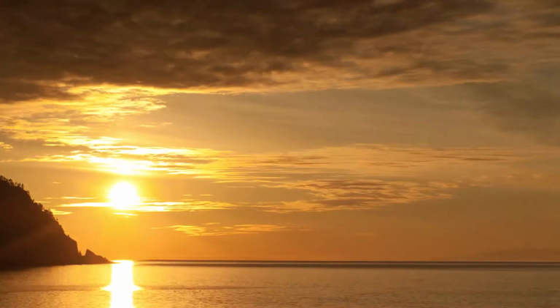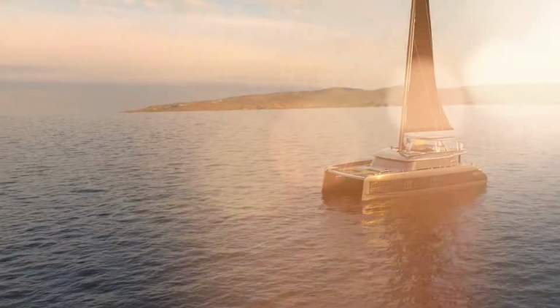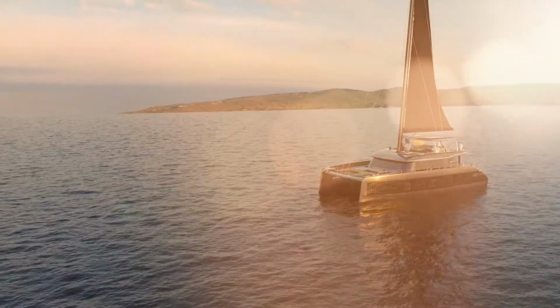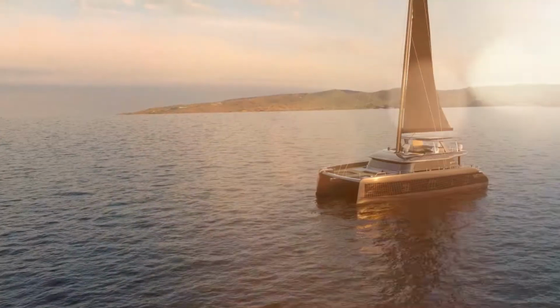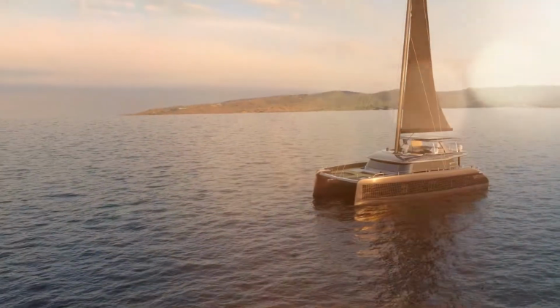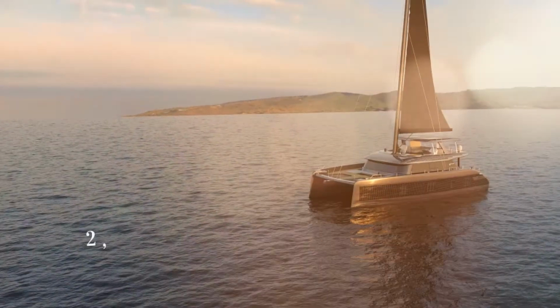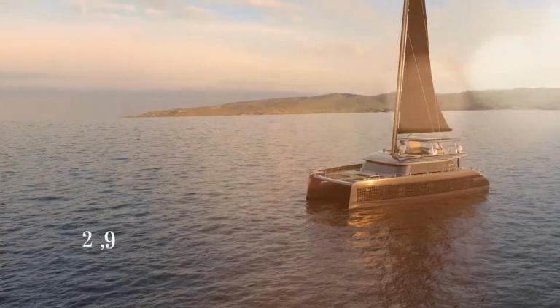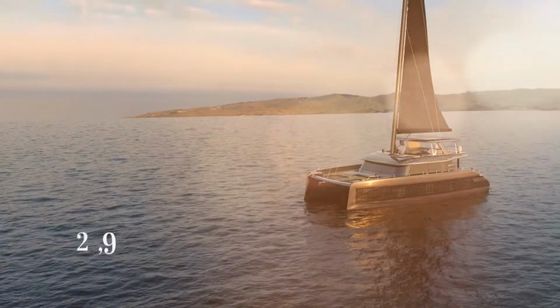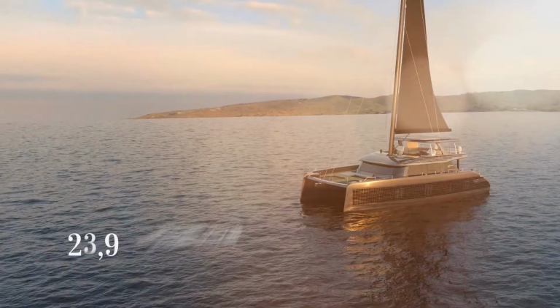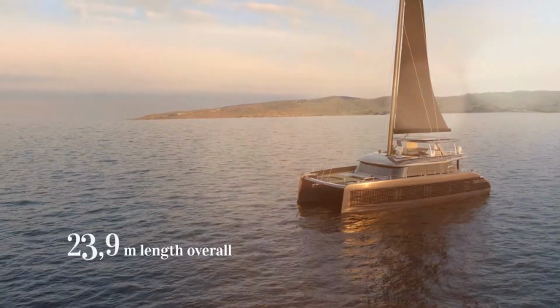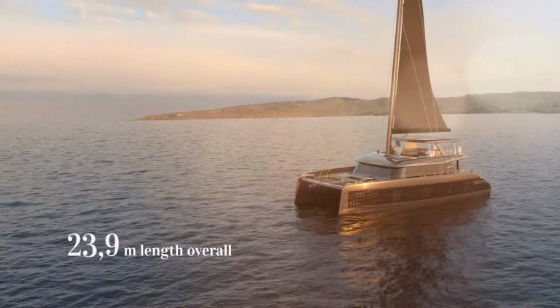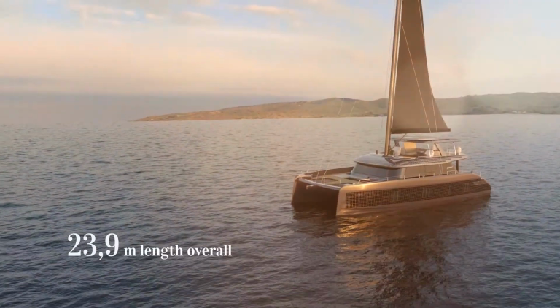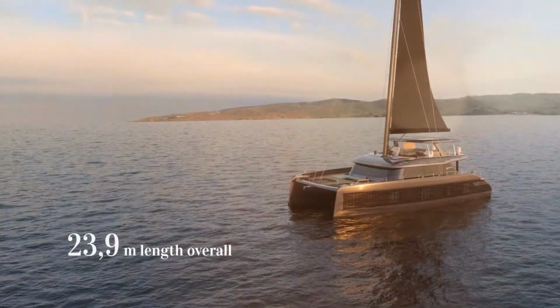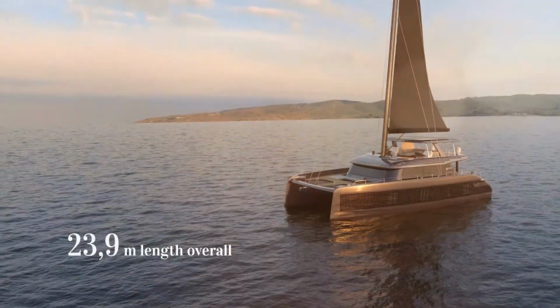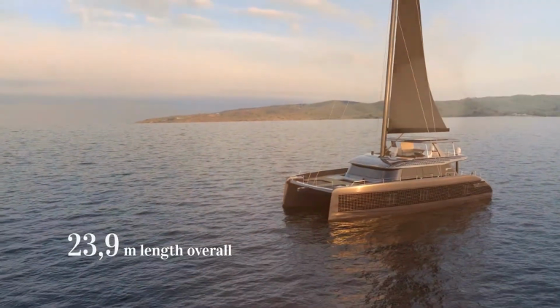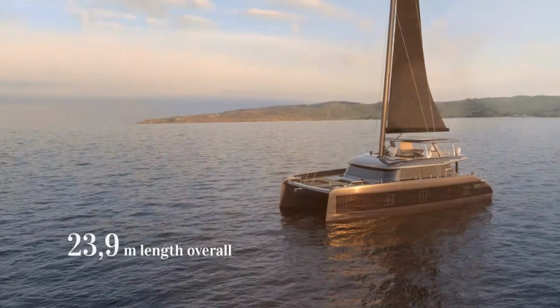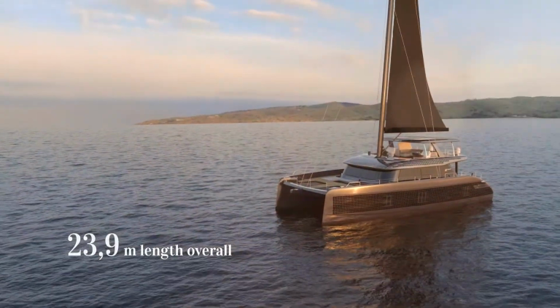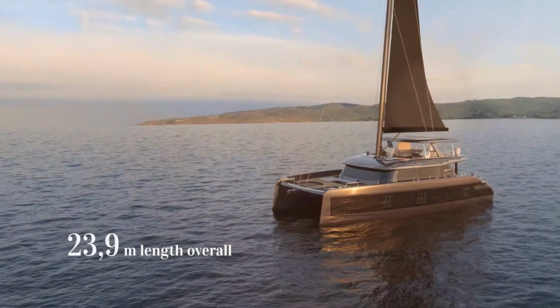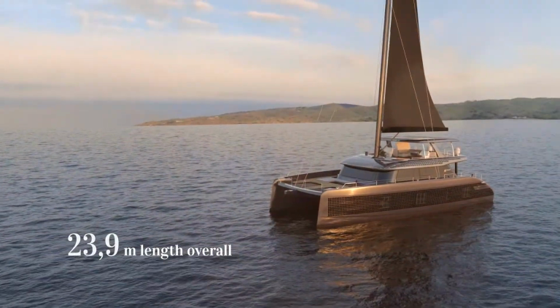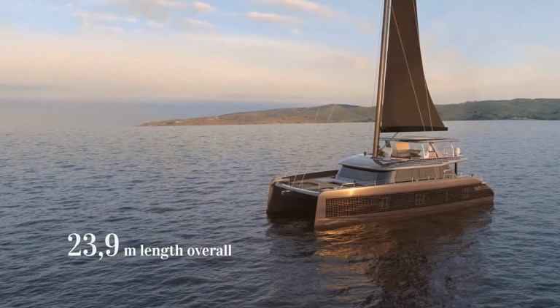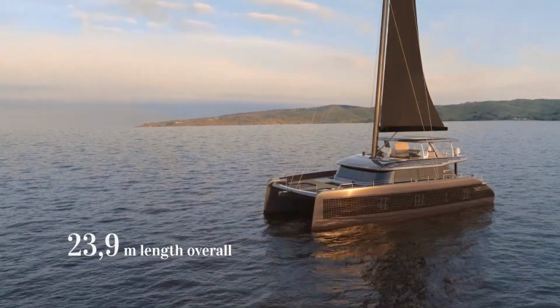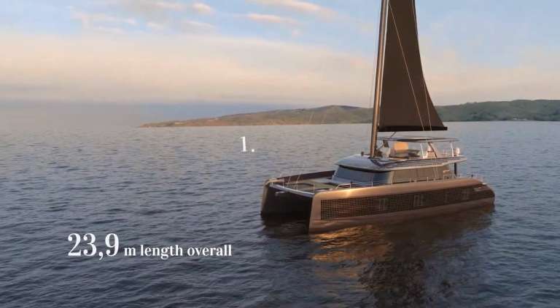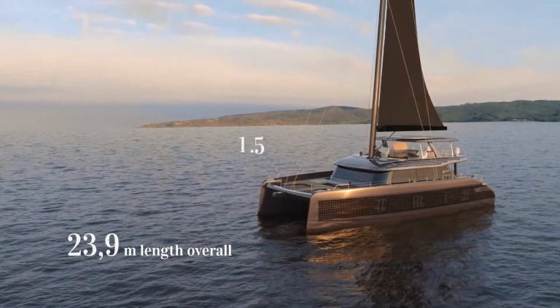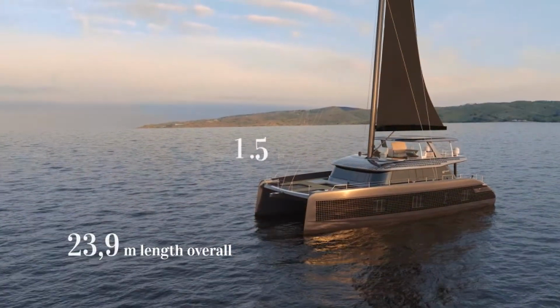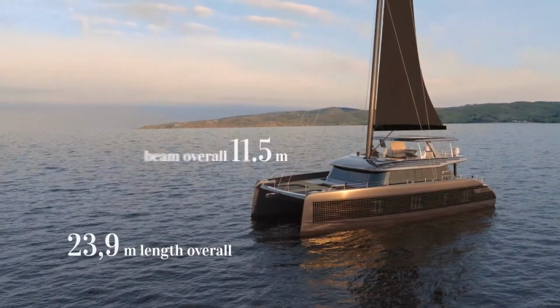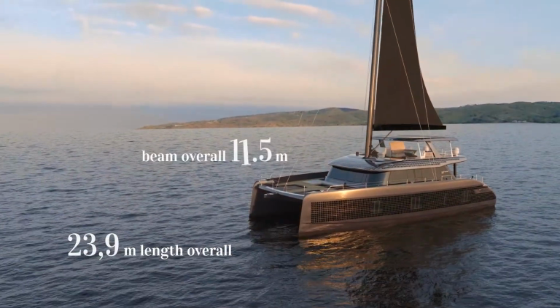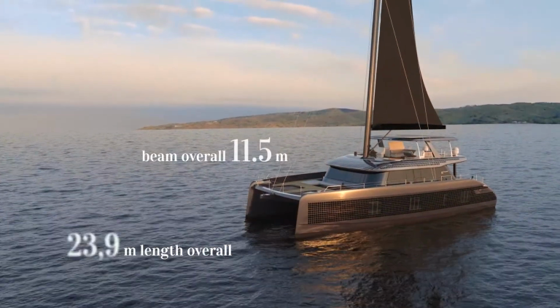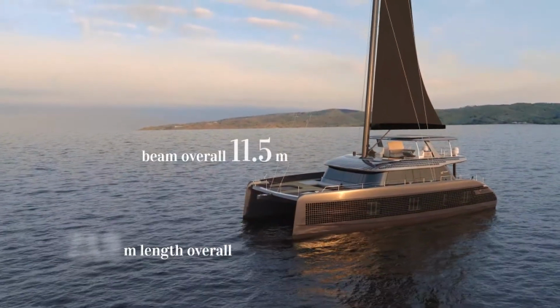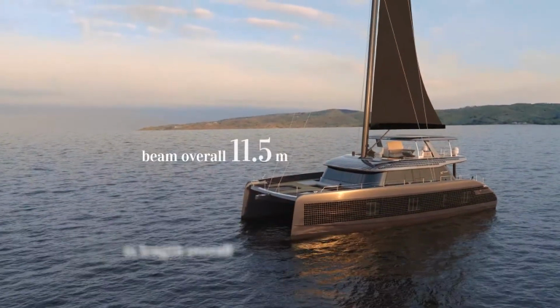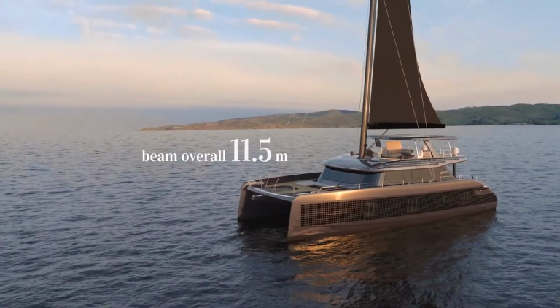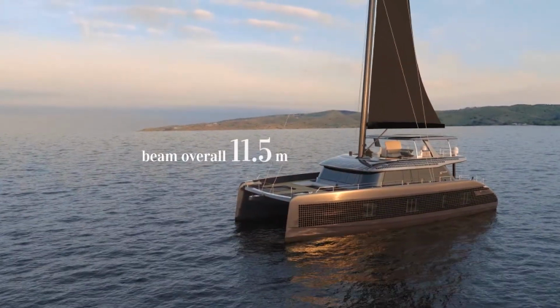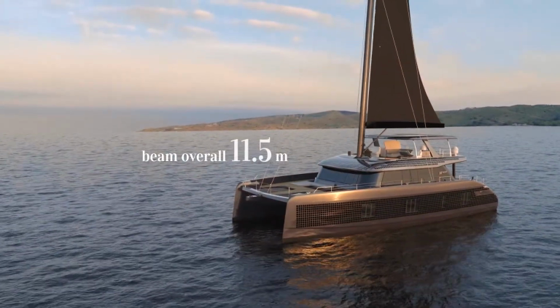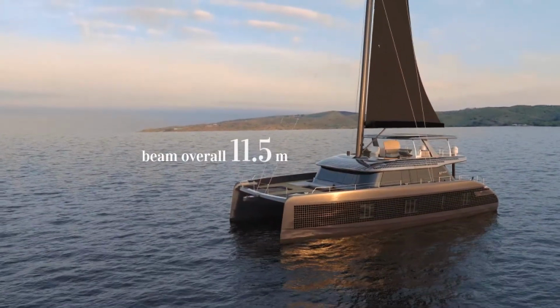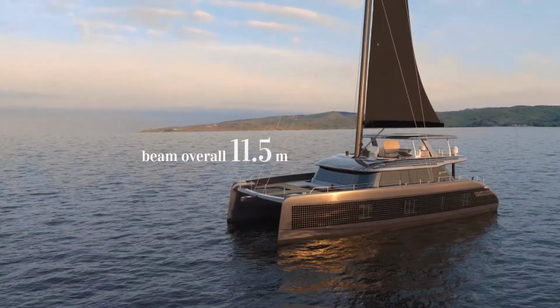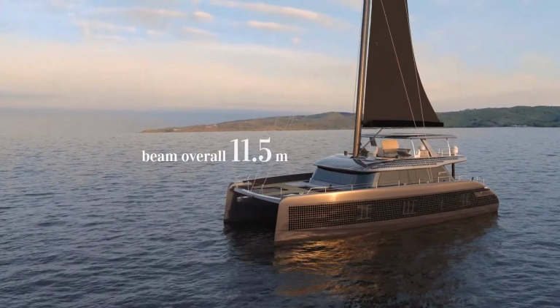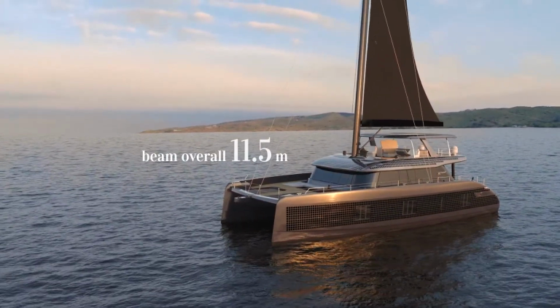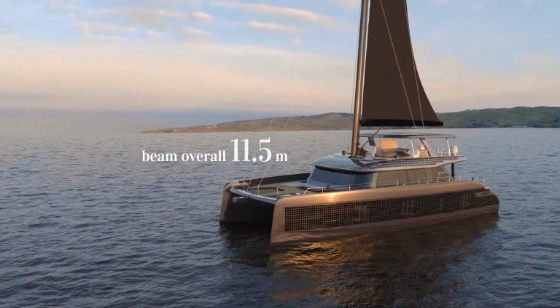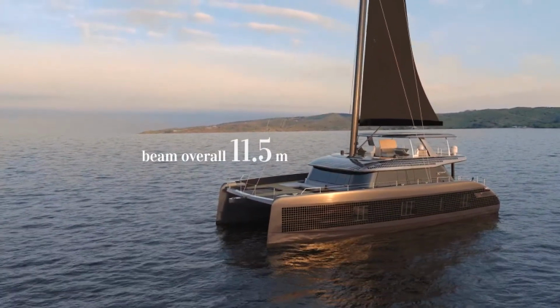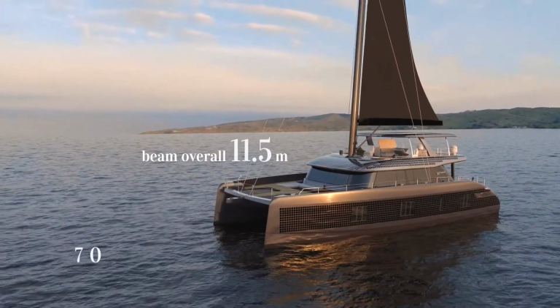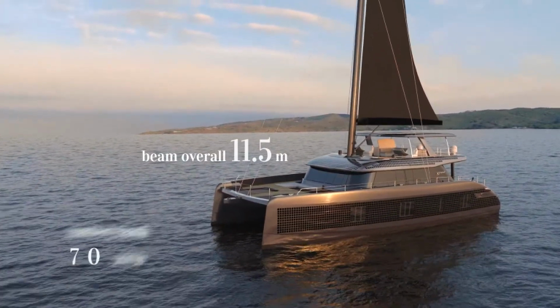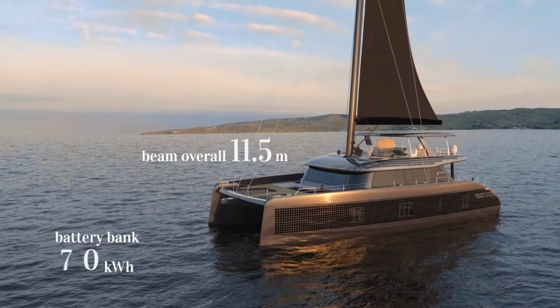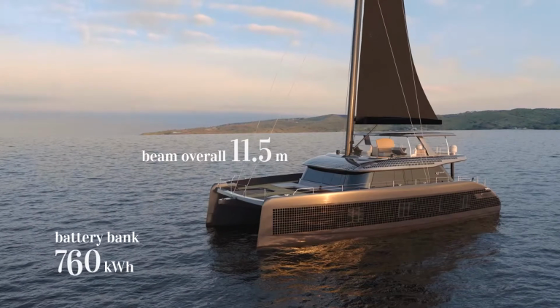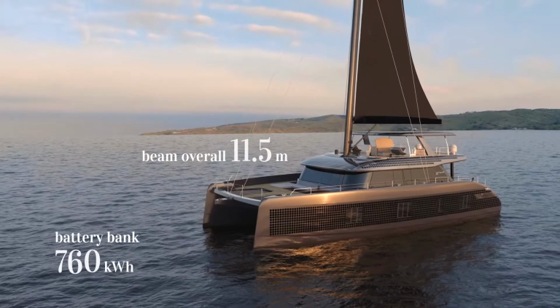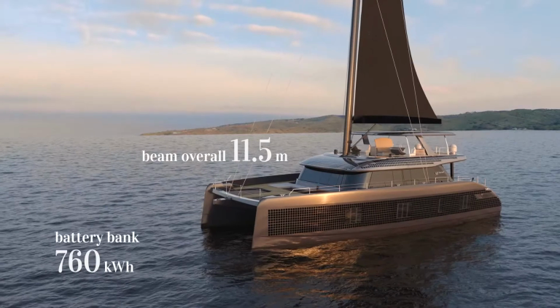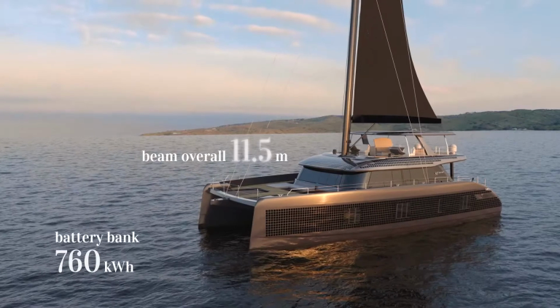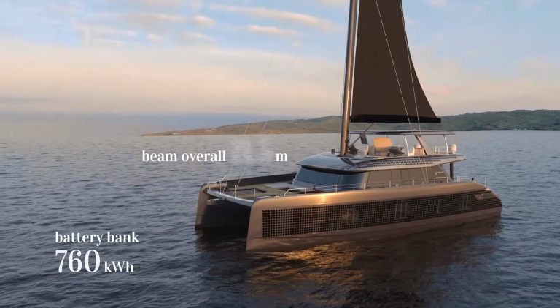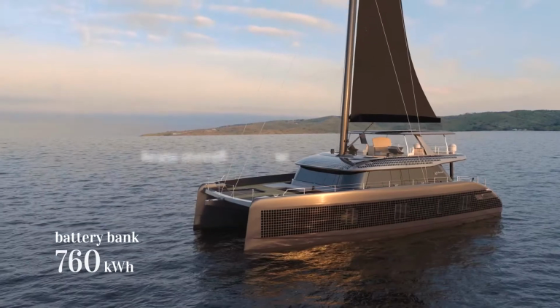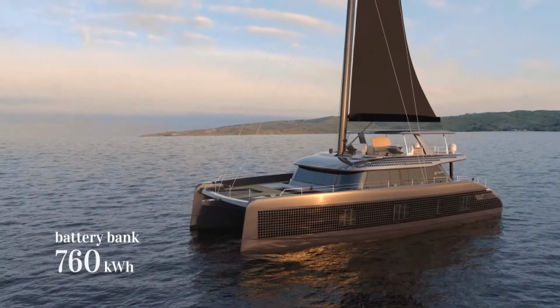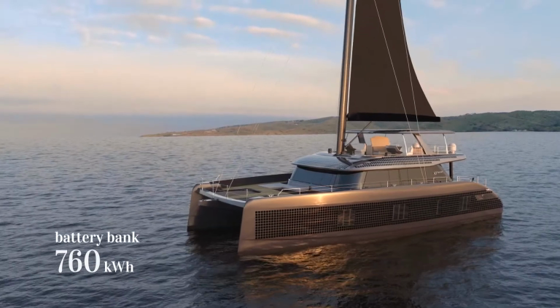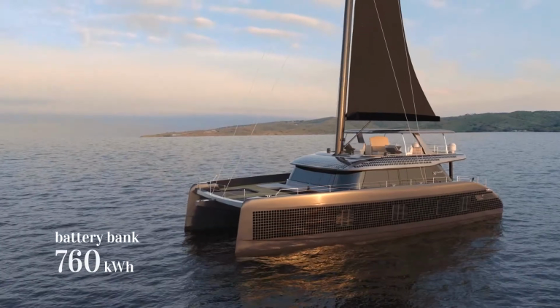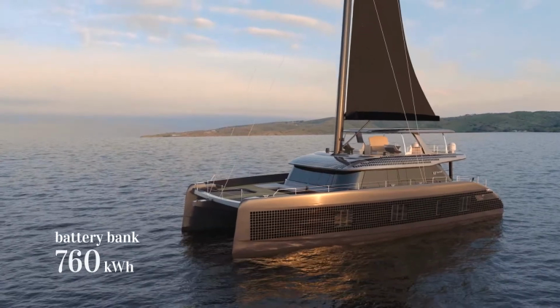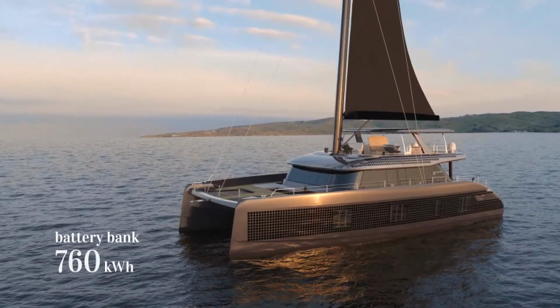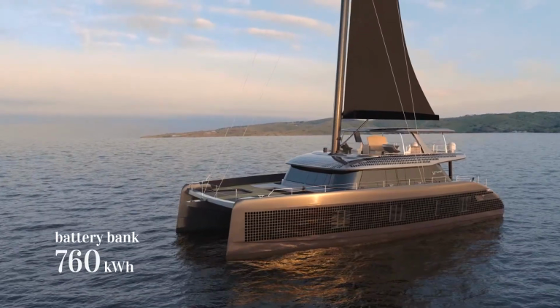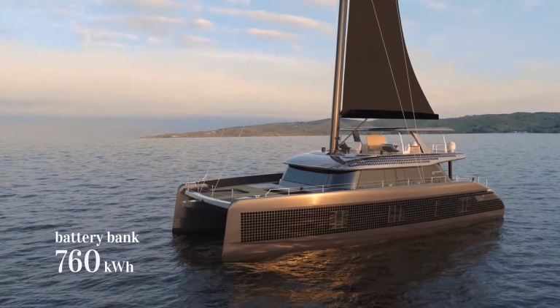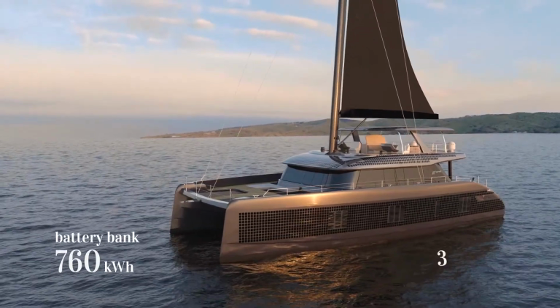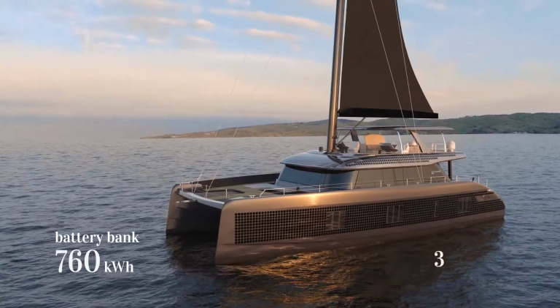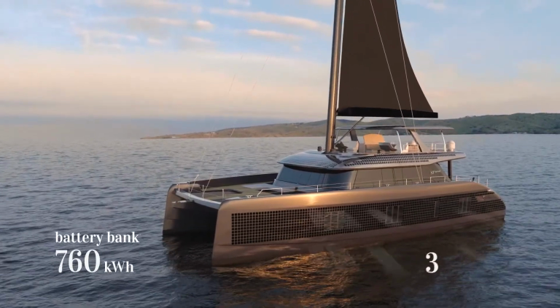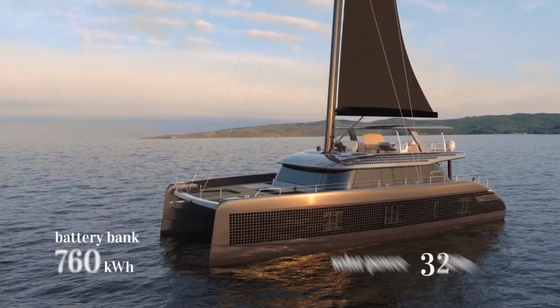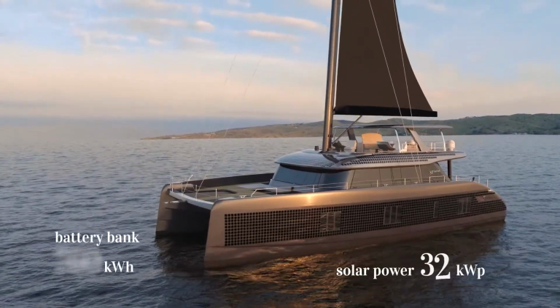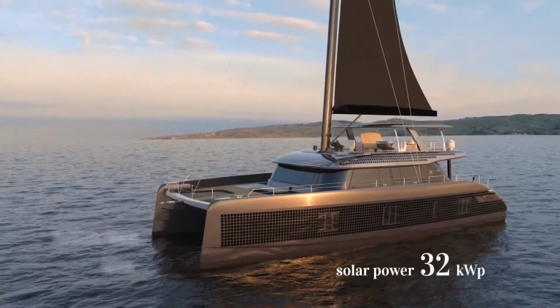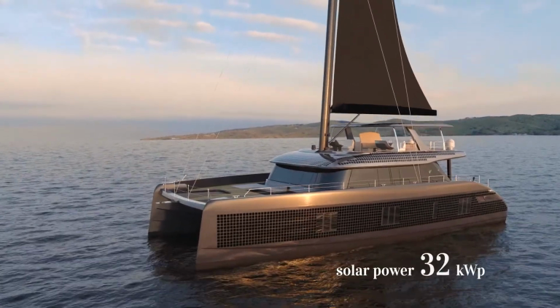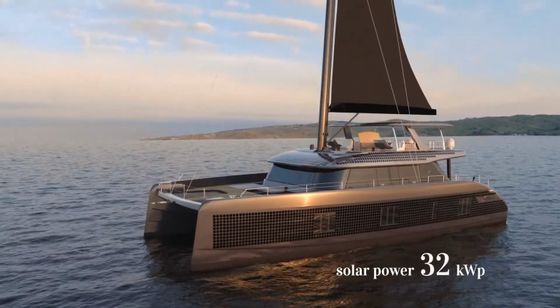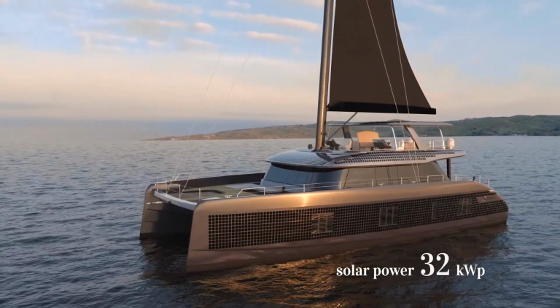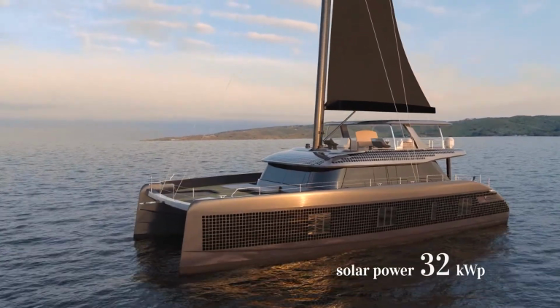Welcome to a world of sustainable yachting. A world of balance and harmony with the elements. Welcome on board the Sunreef 80 Eco.